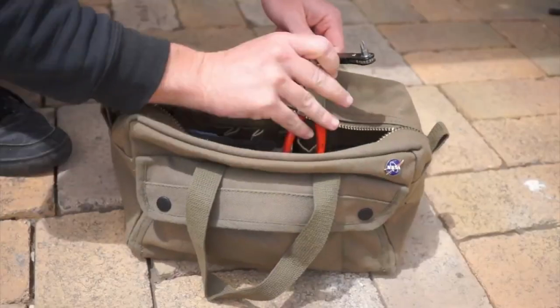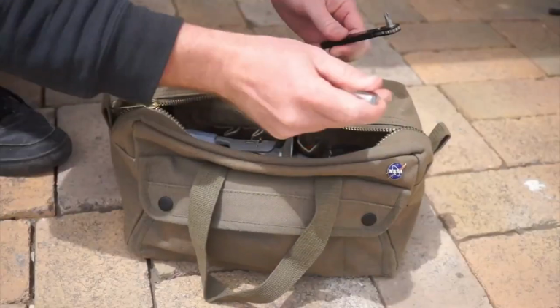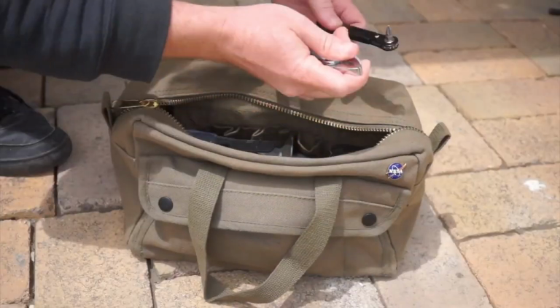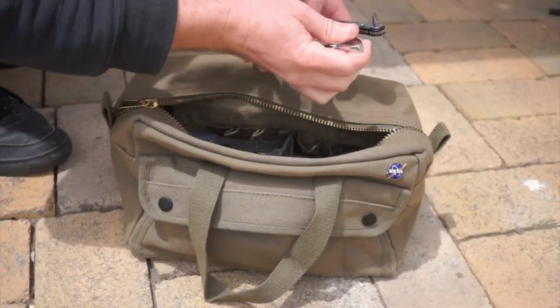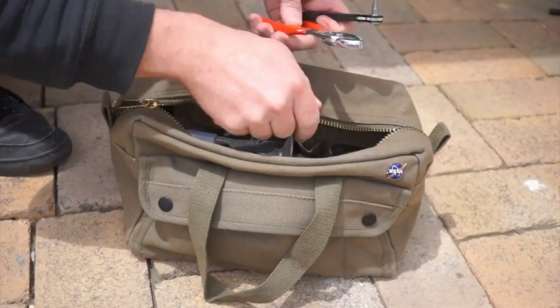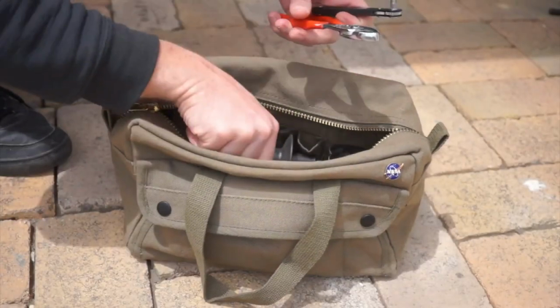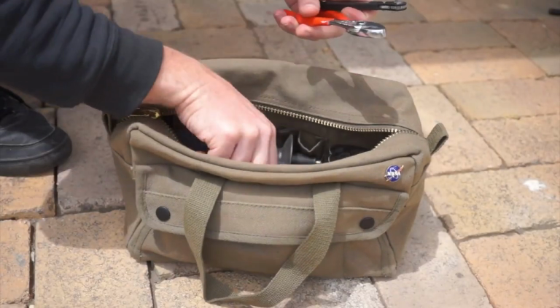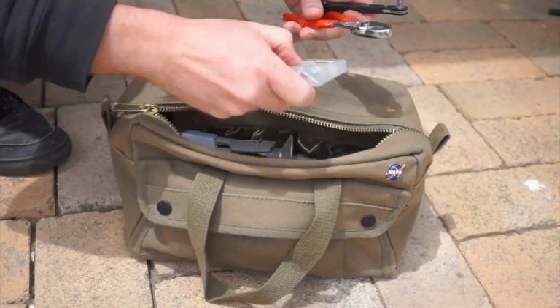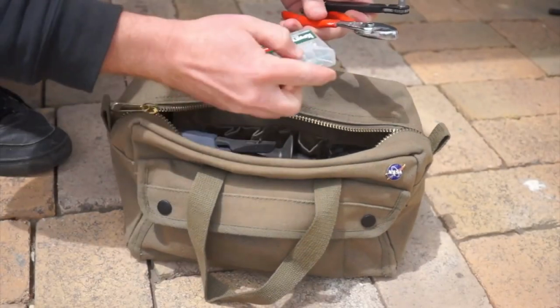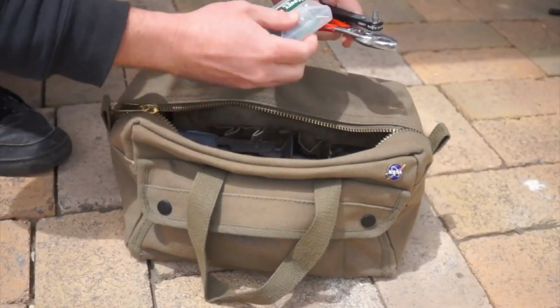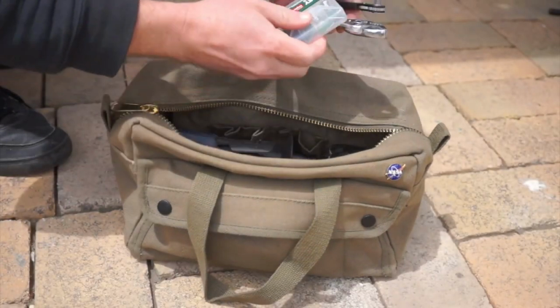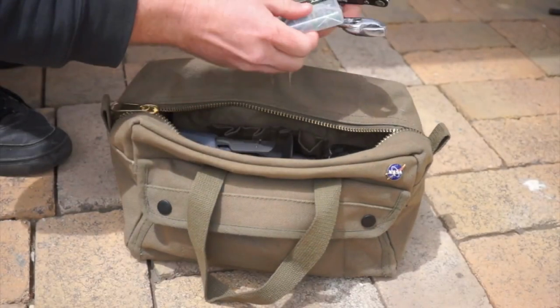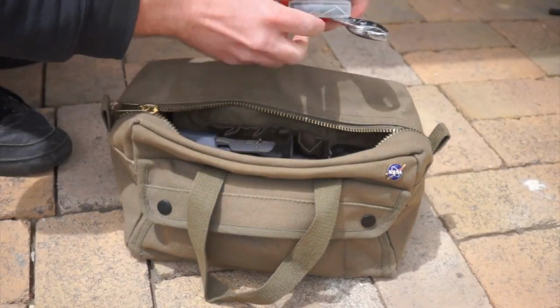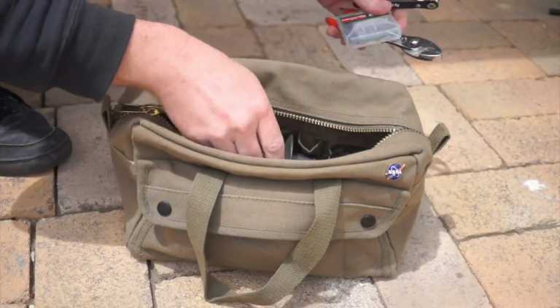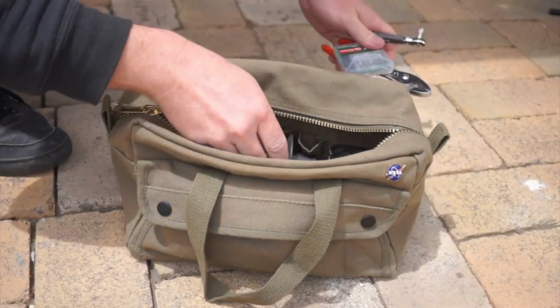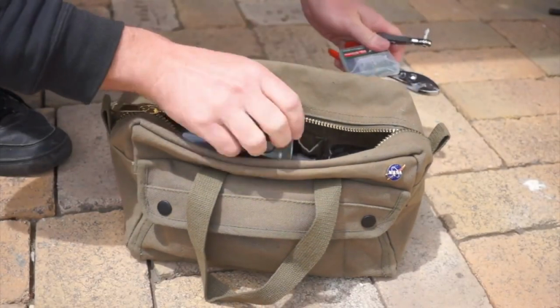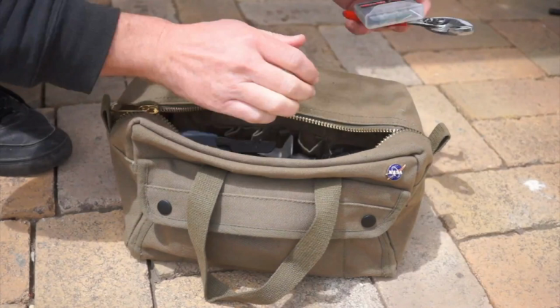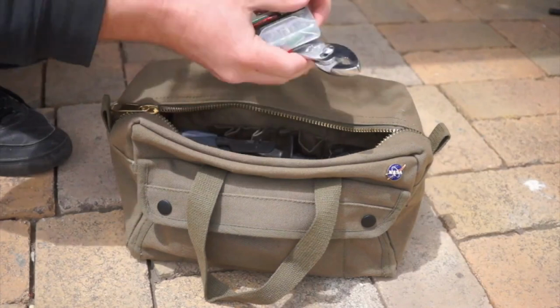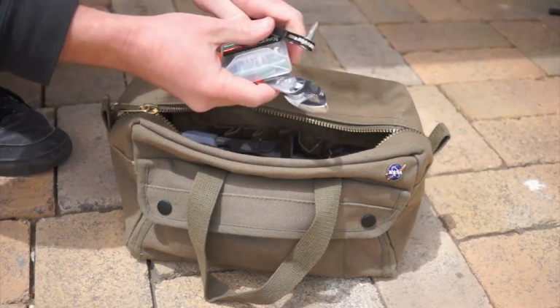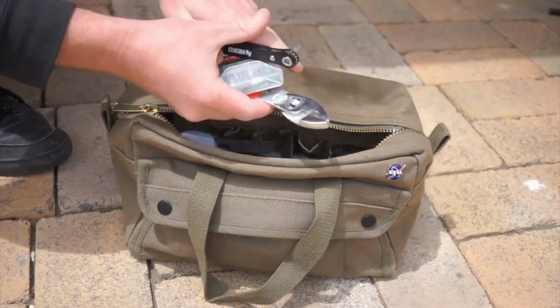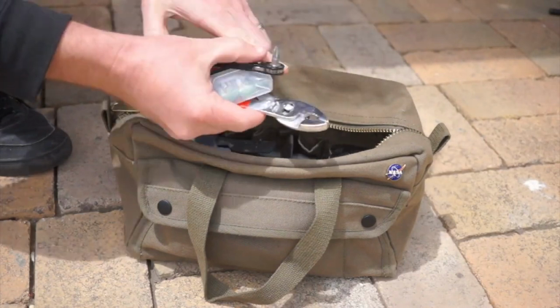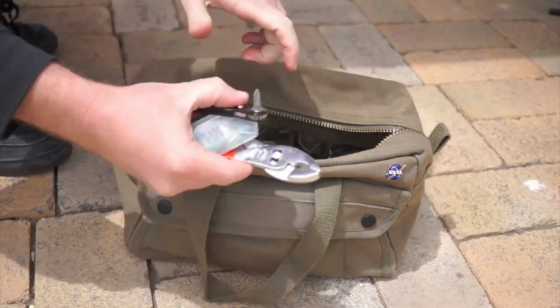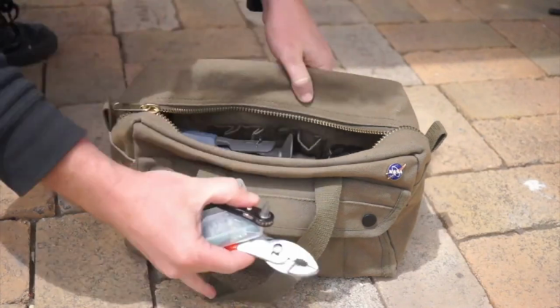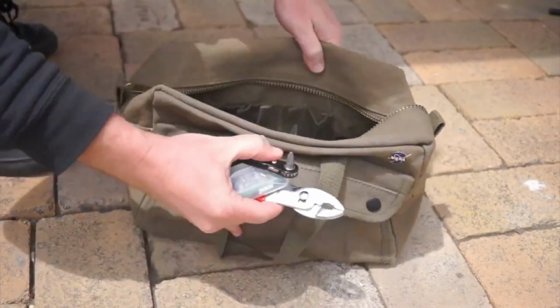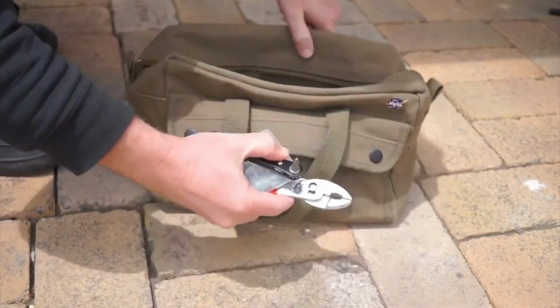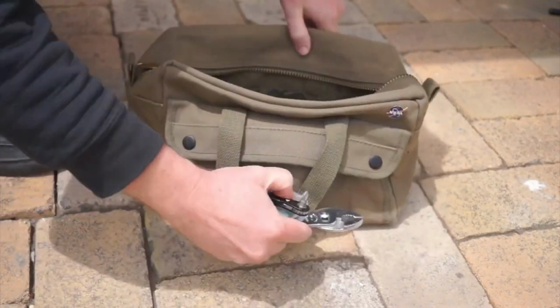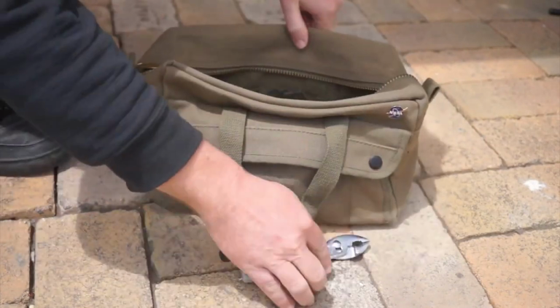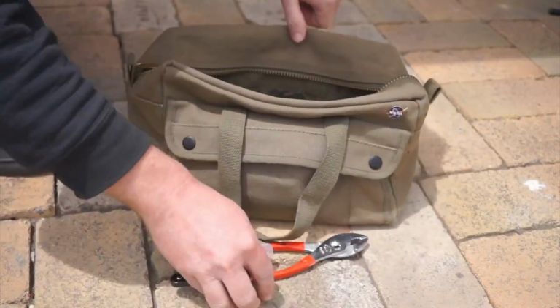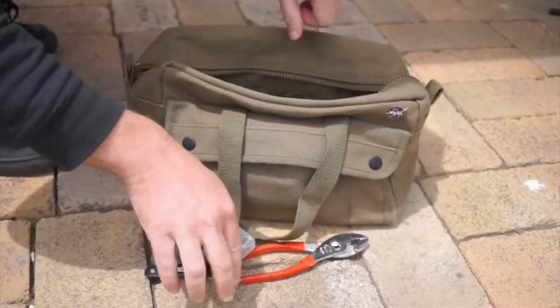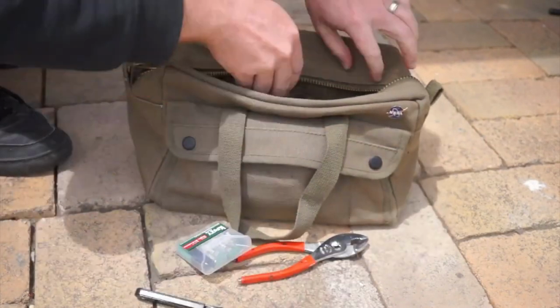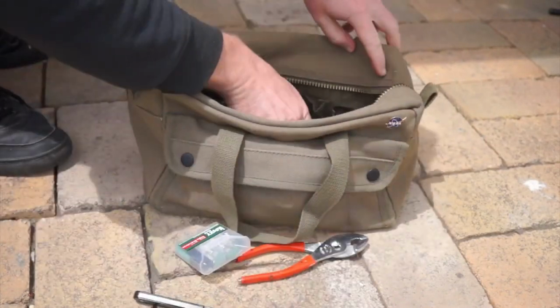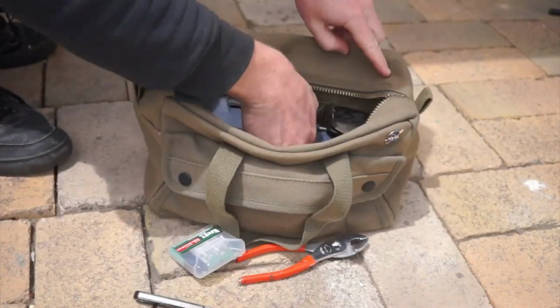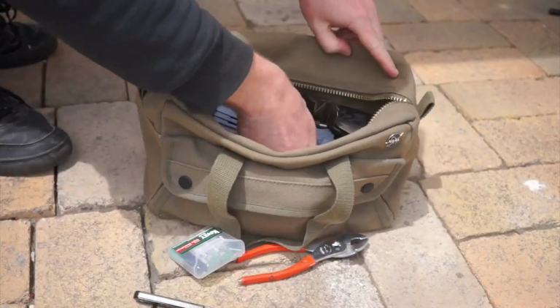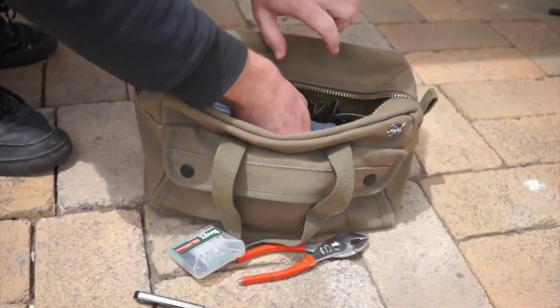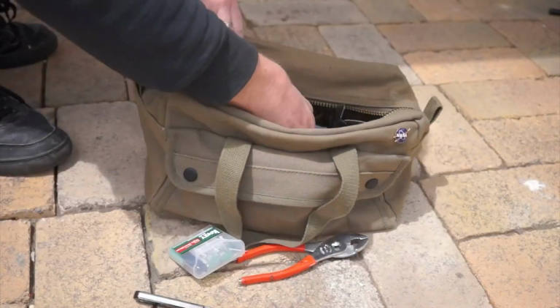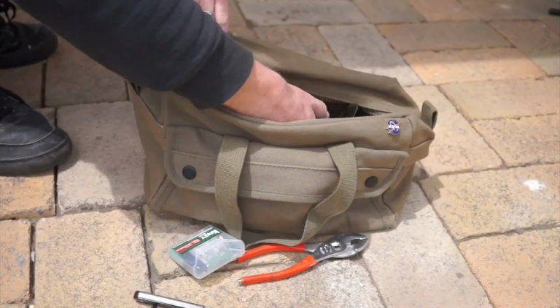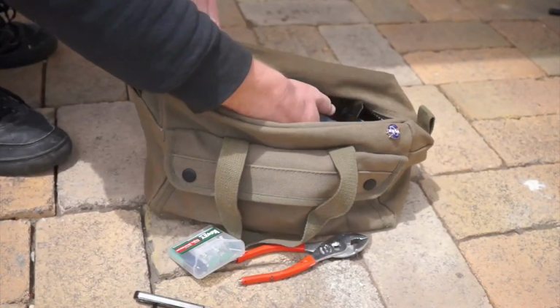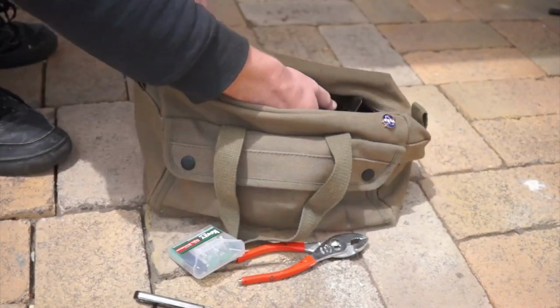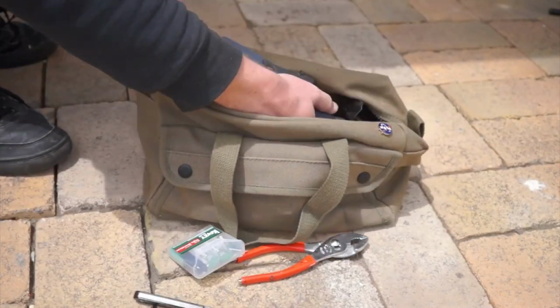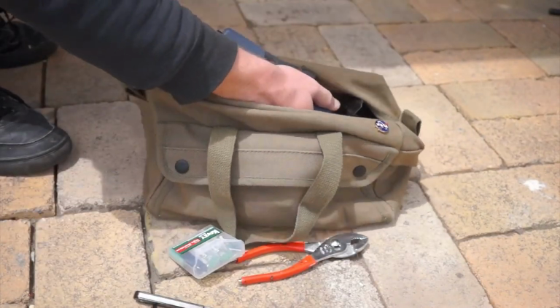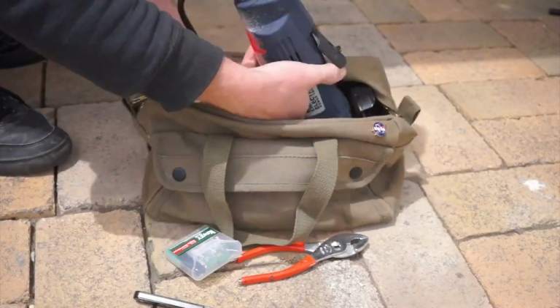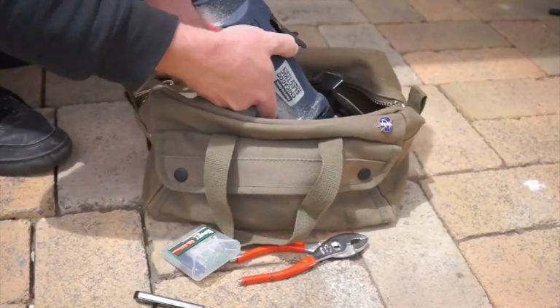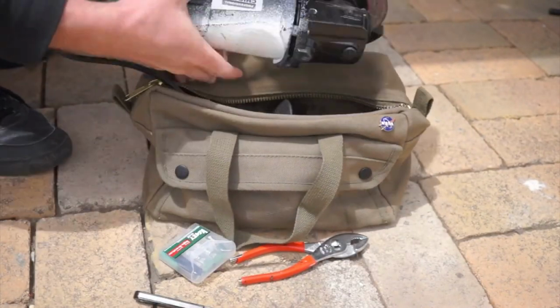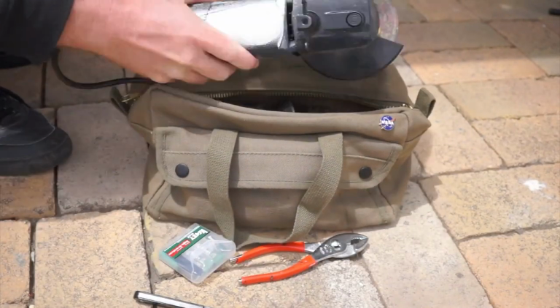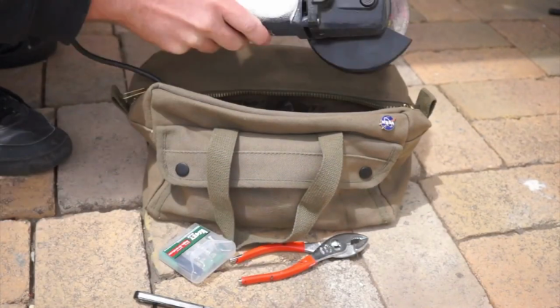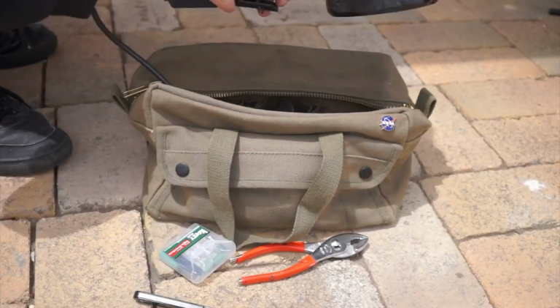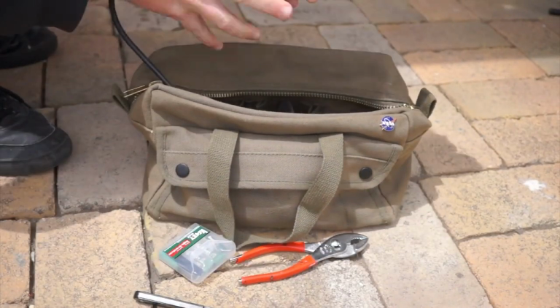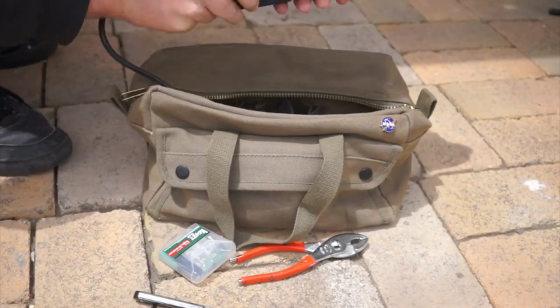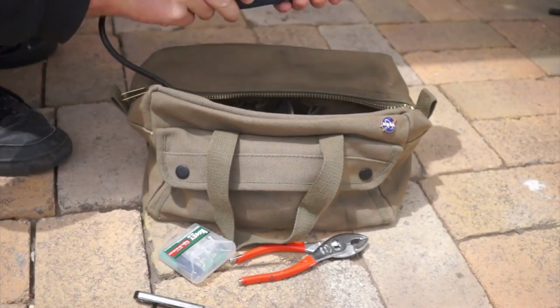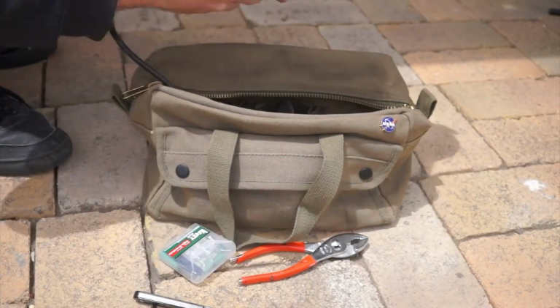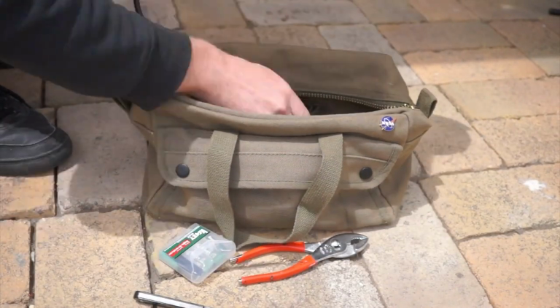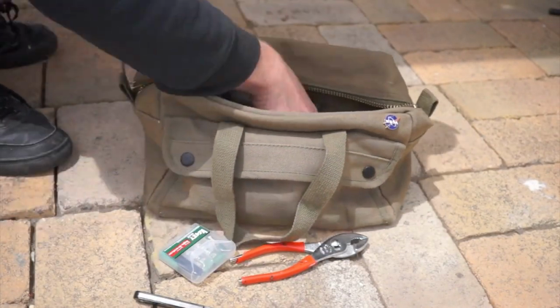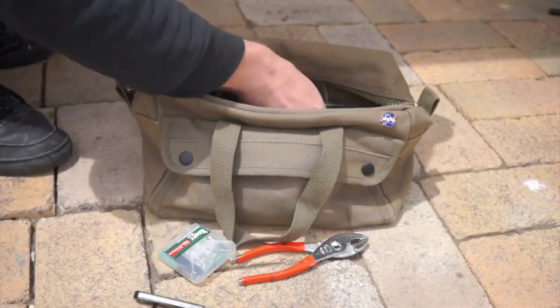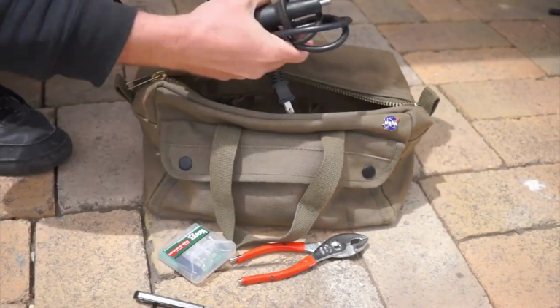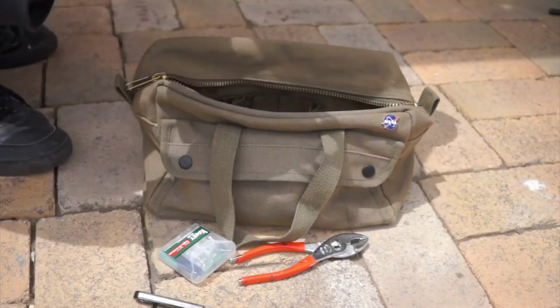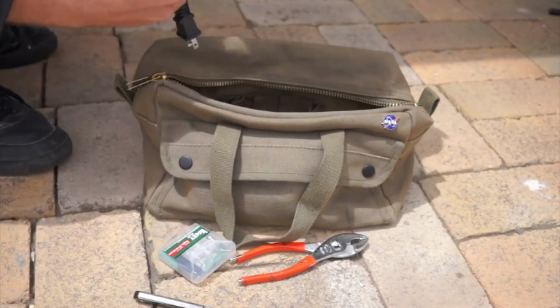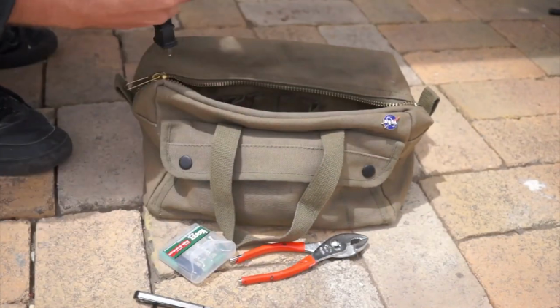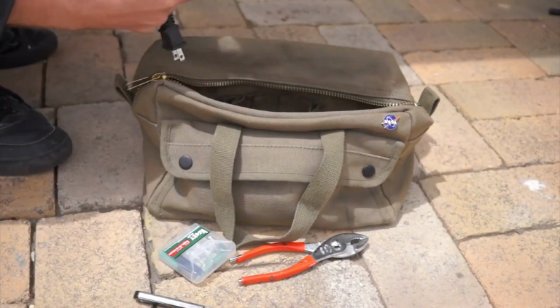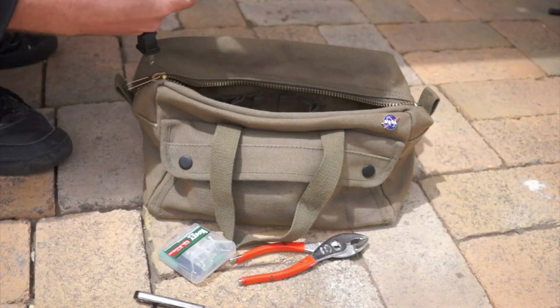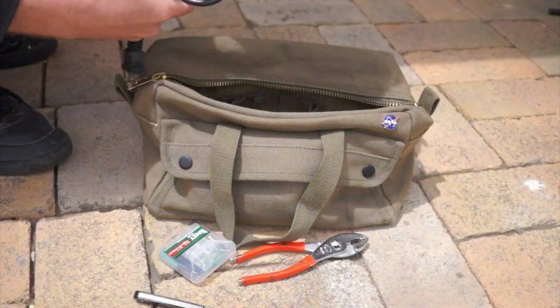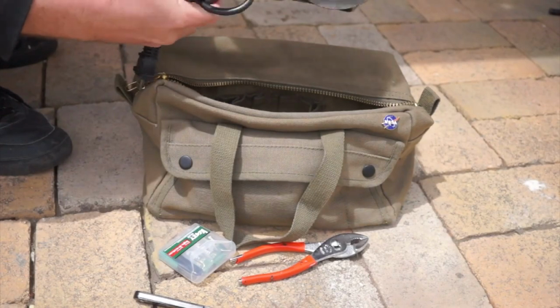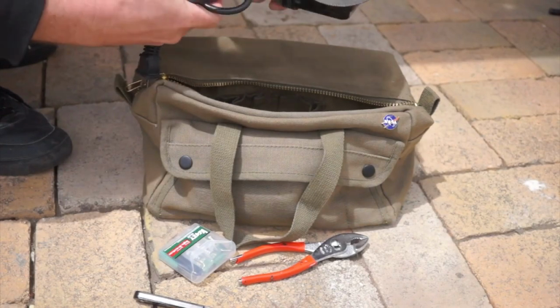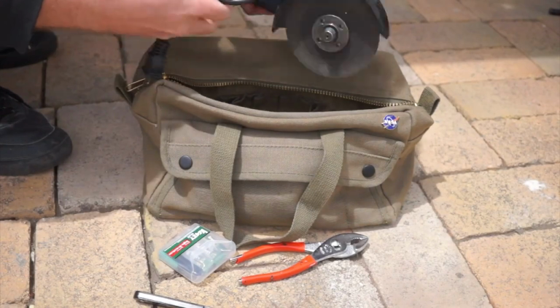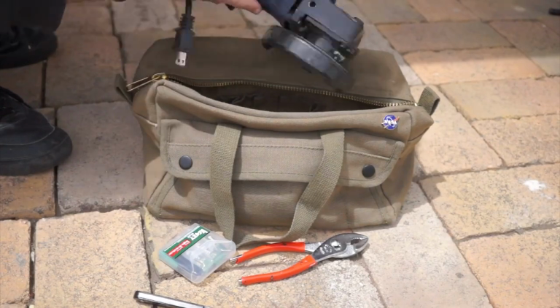I'm taking this one to Maker Faire this weekend with my angle grinder and some wrenches, and it's perfect, even for non-tool use. It's tough, it's cheap, and it's versatile.